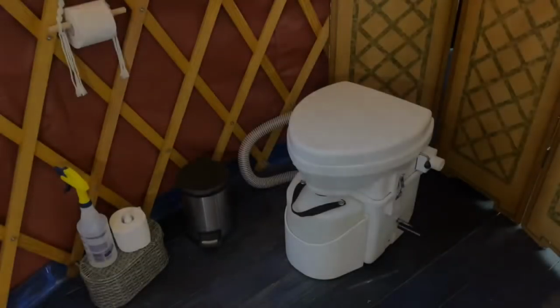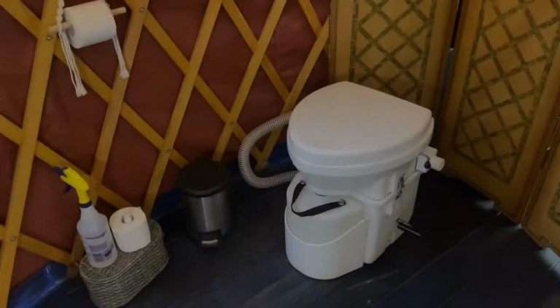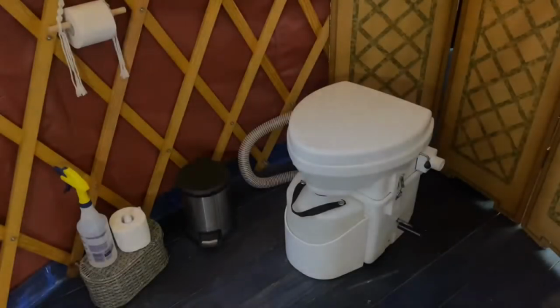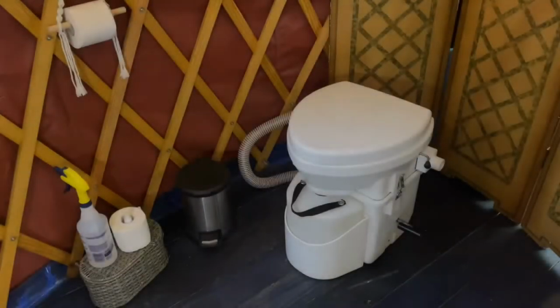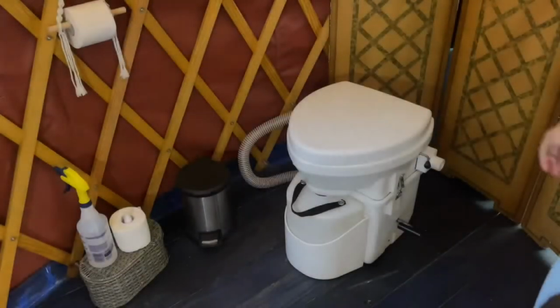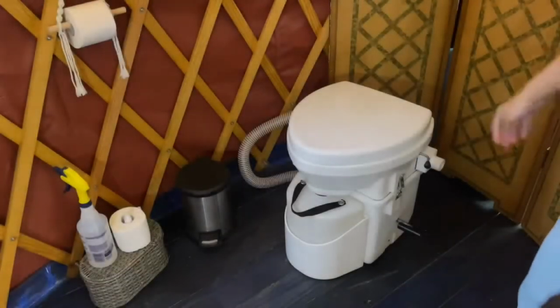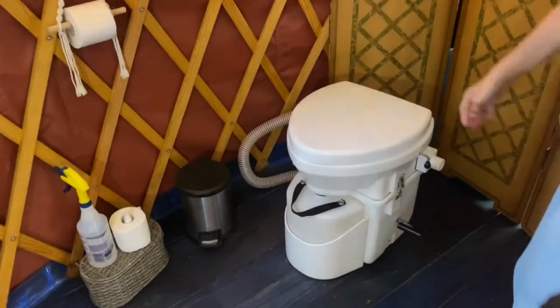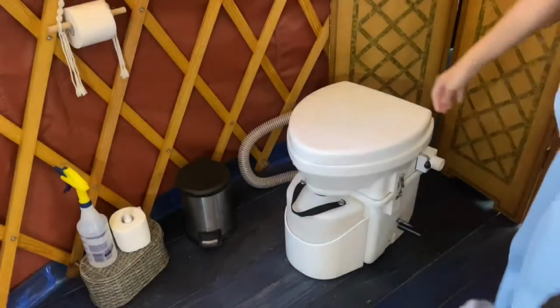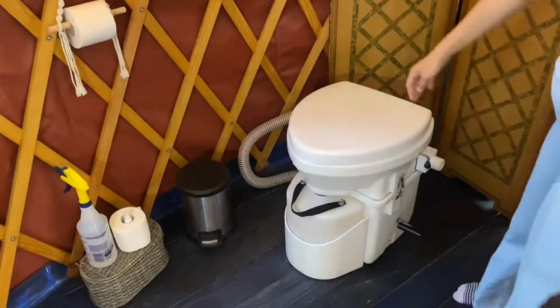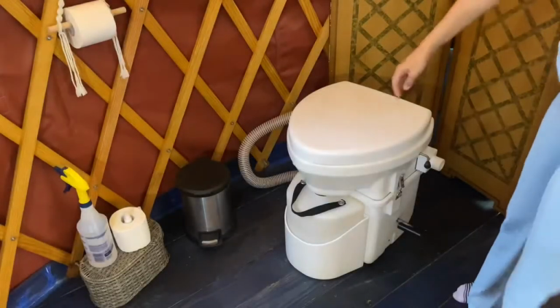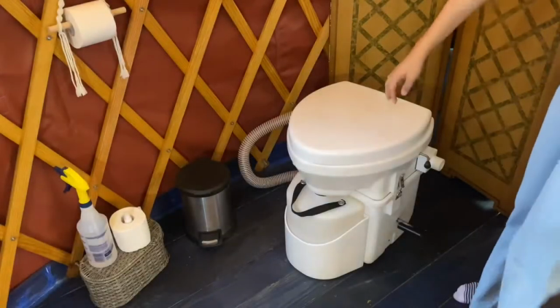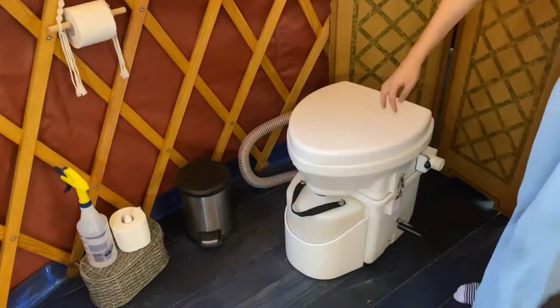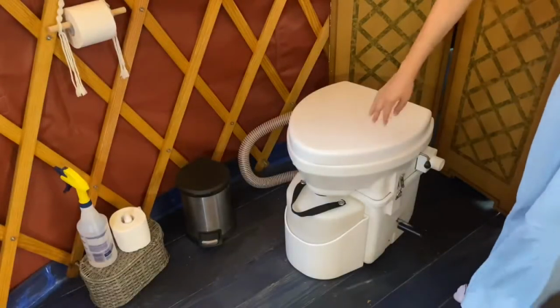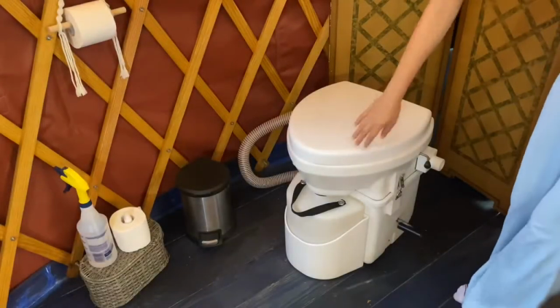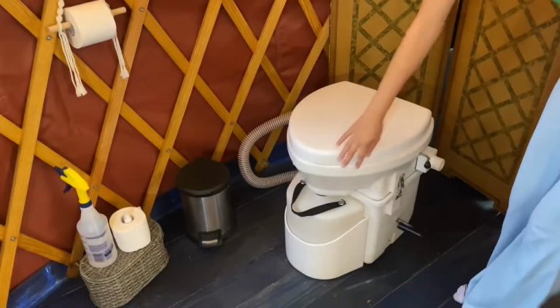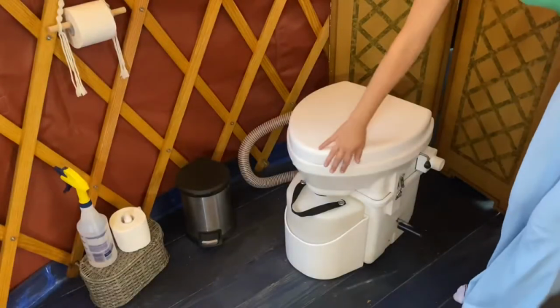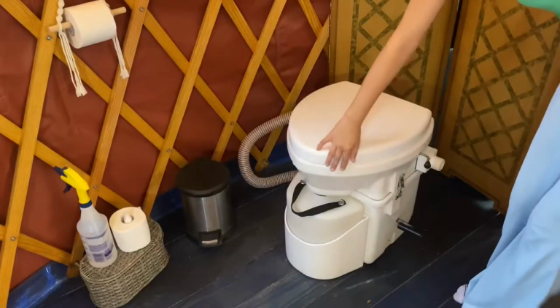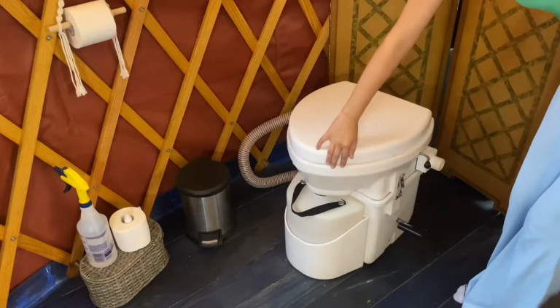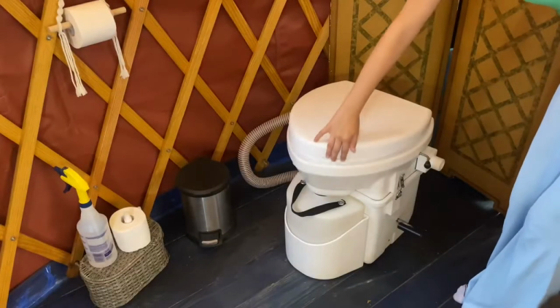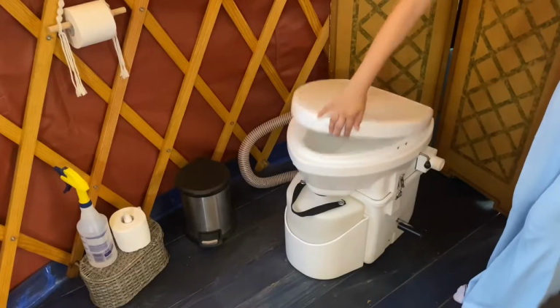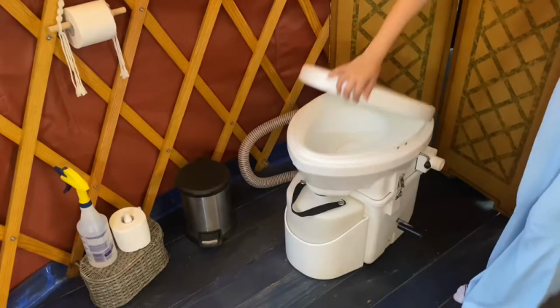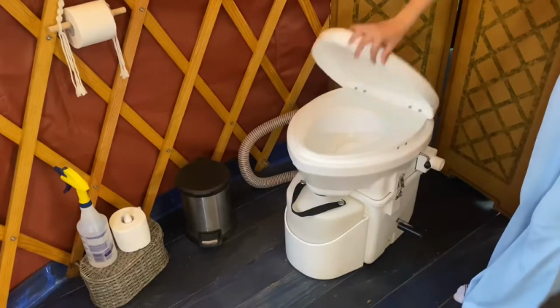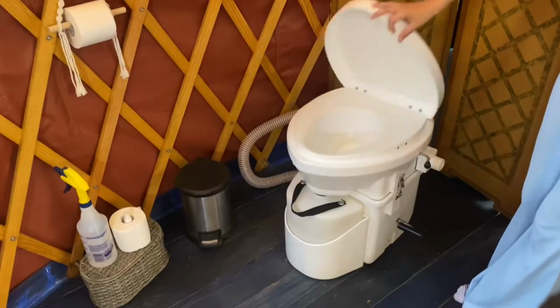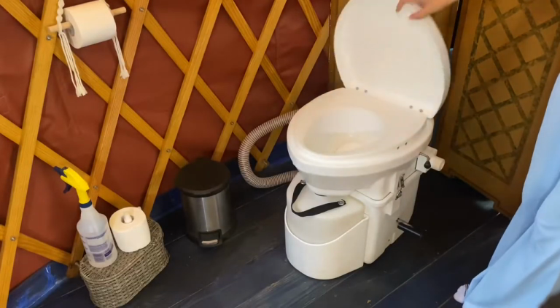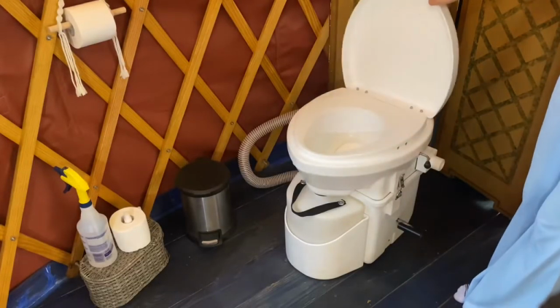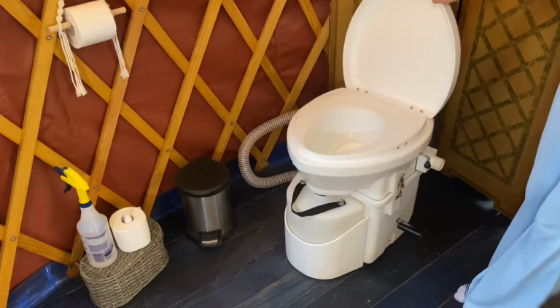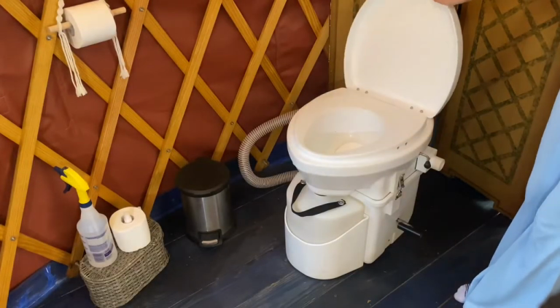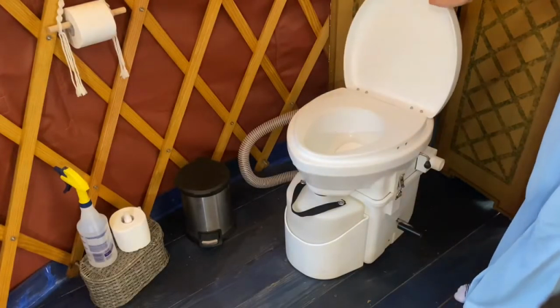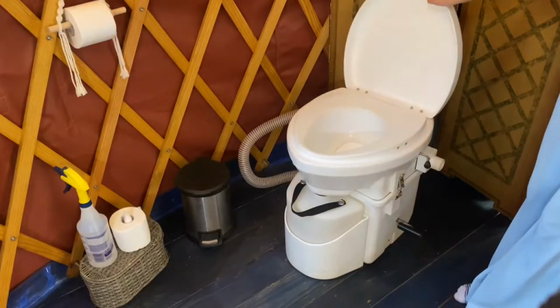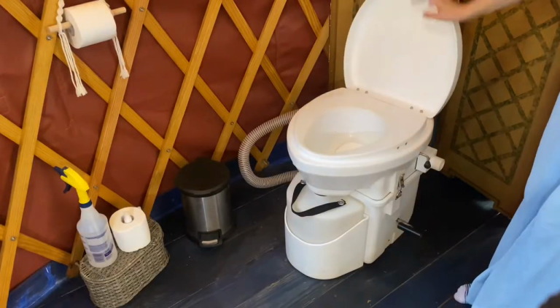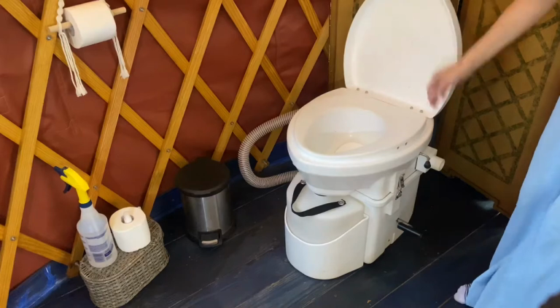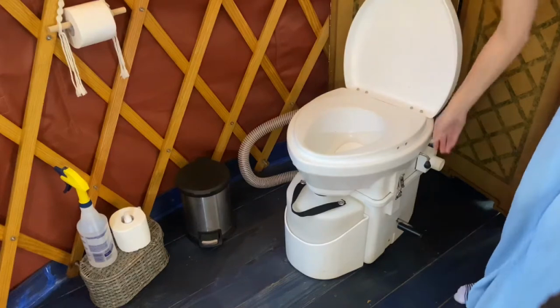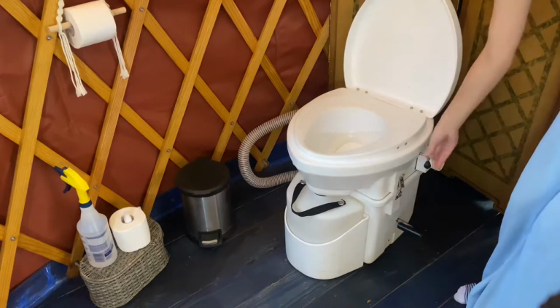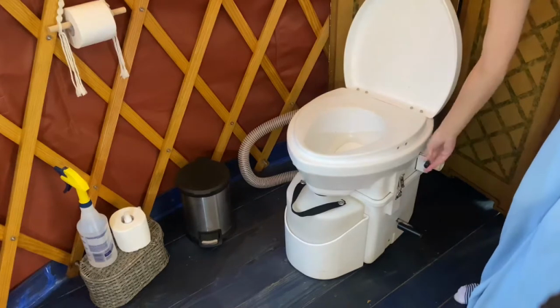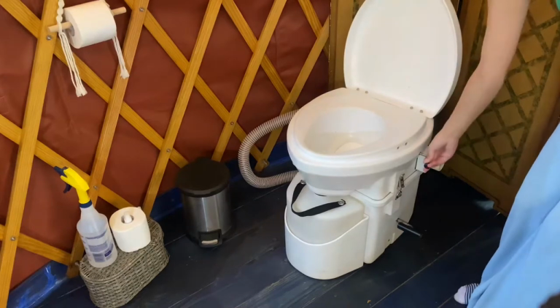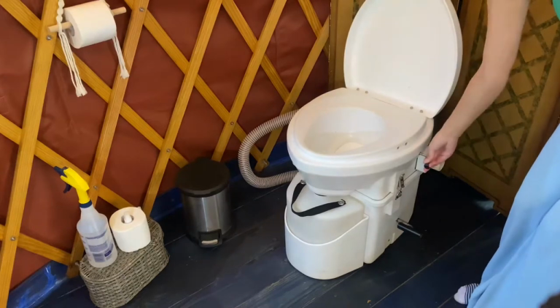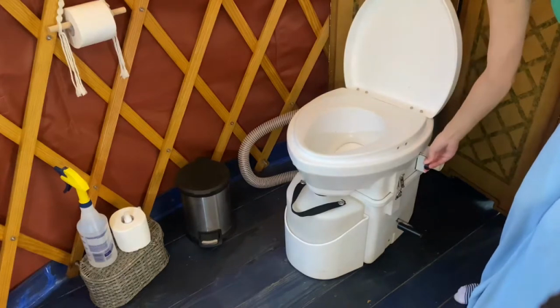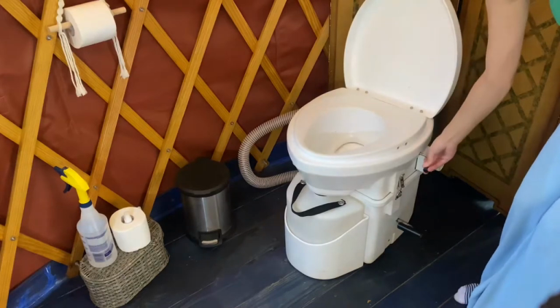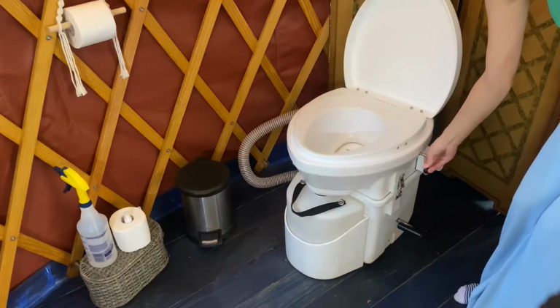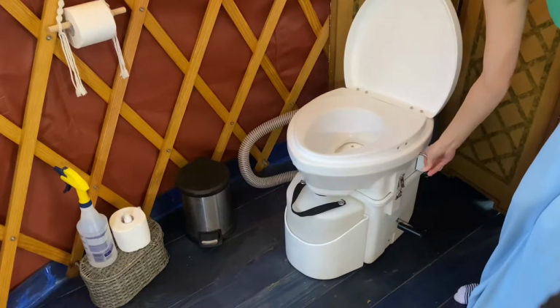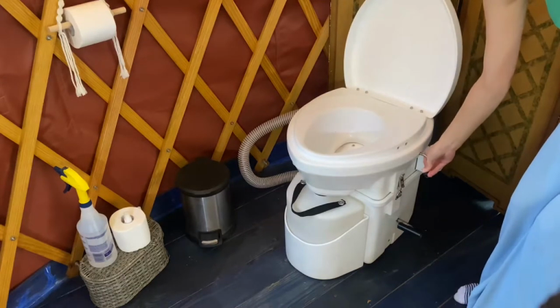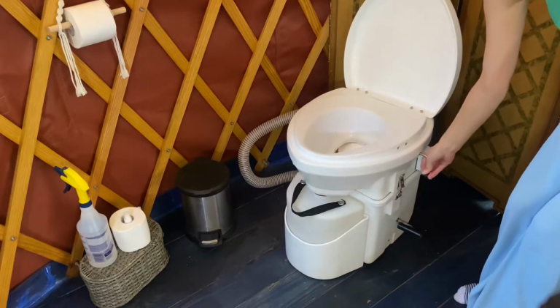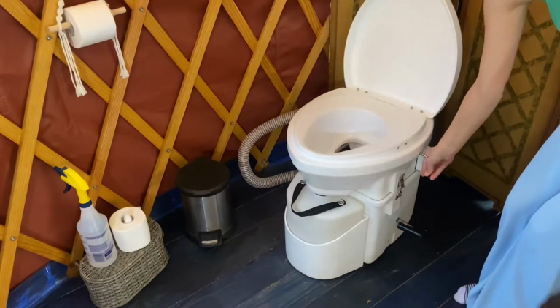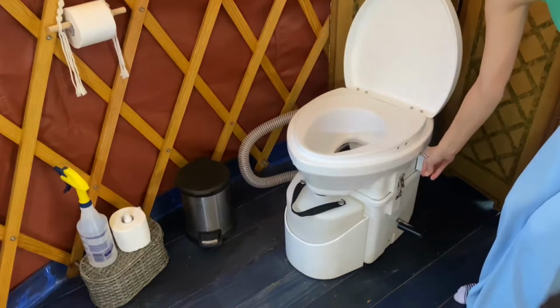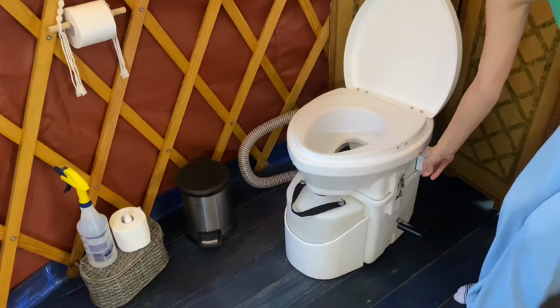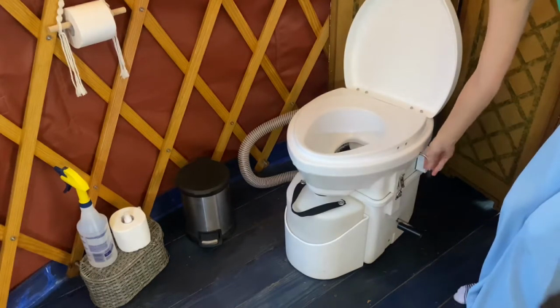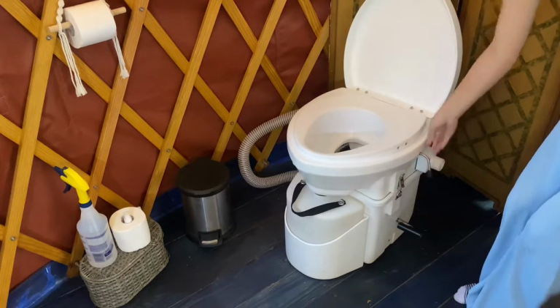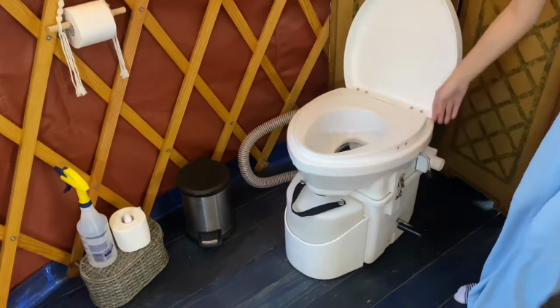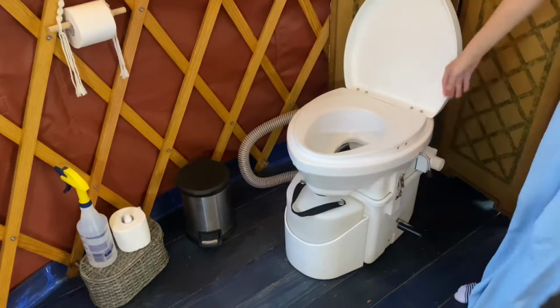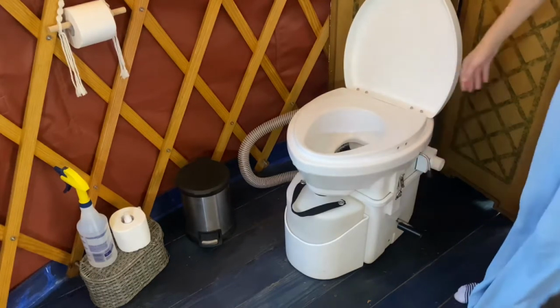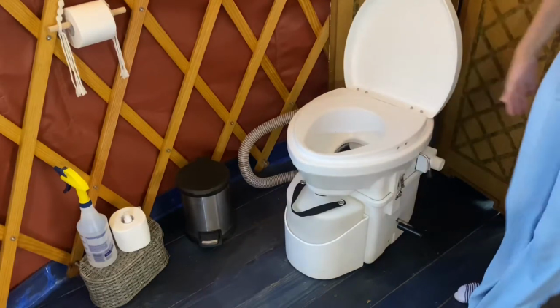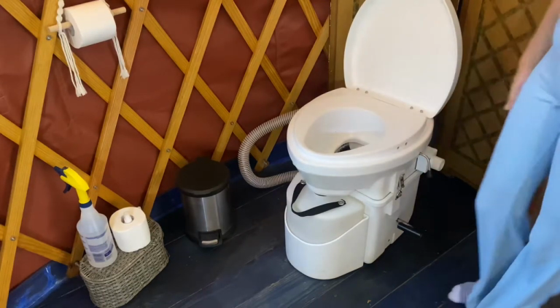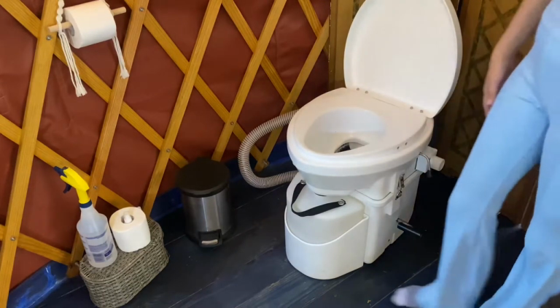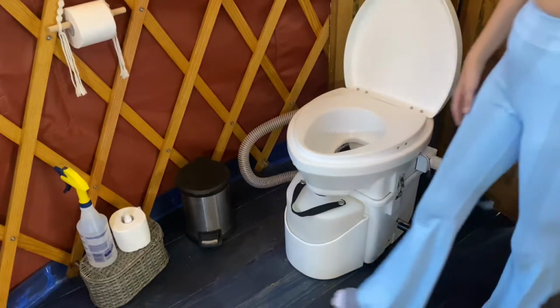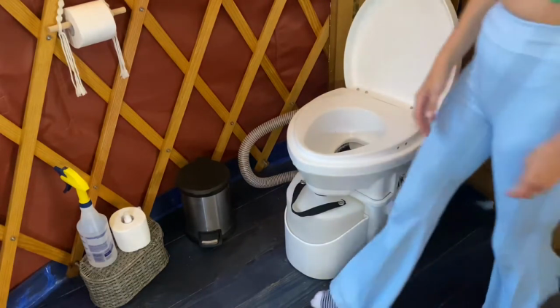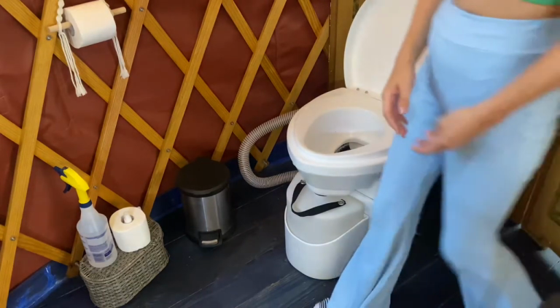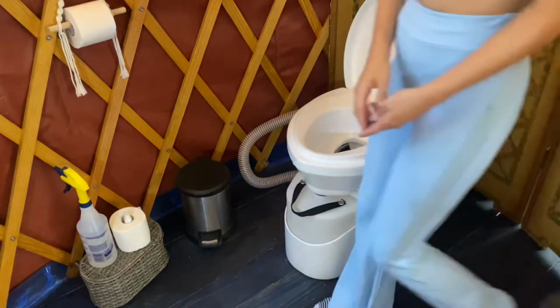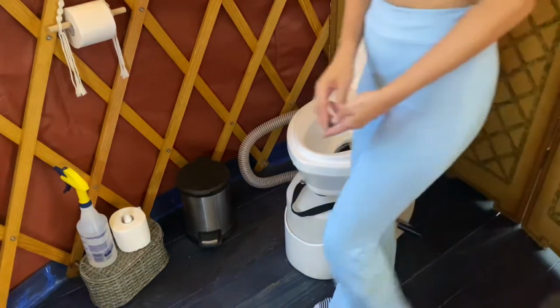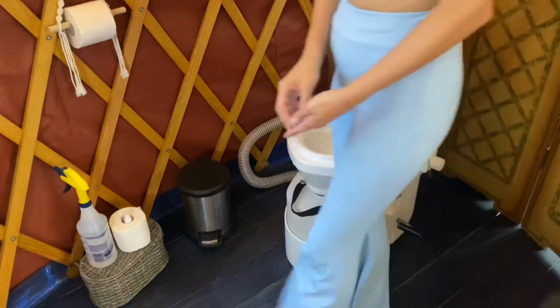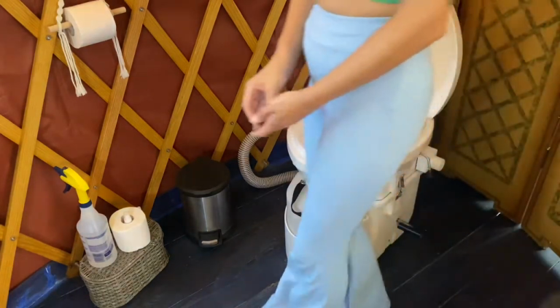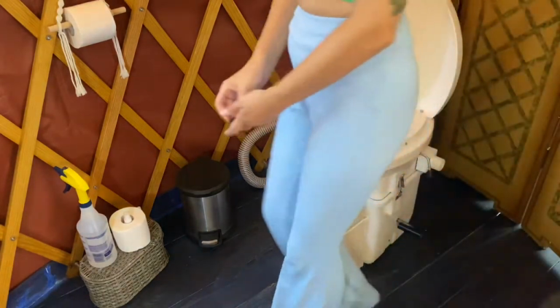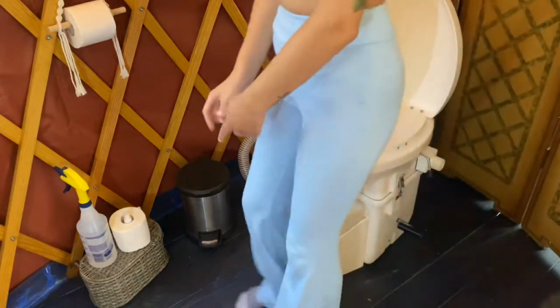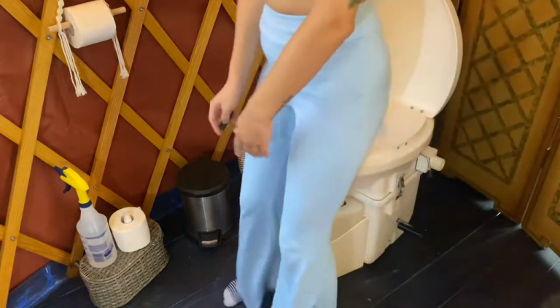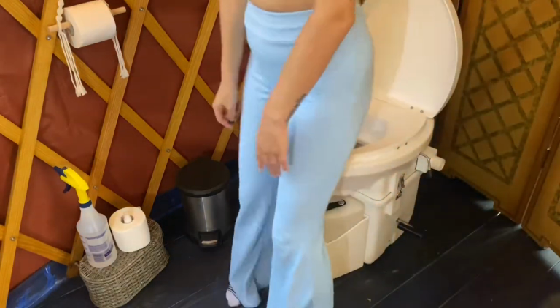To go number two, open the toilet lid and then push down the top latch. Use the toilet as normal.